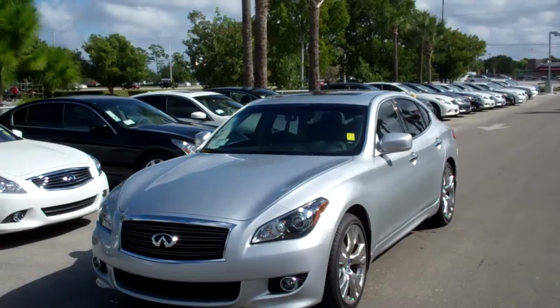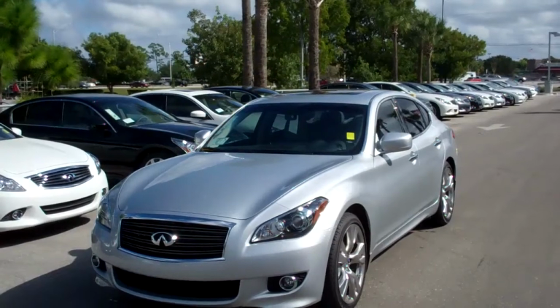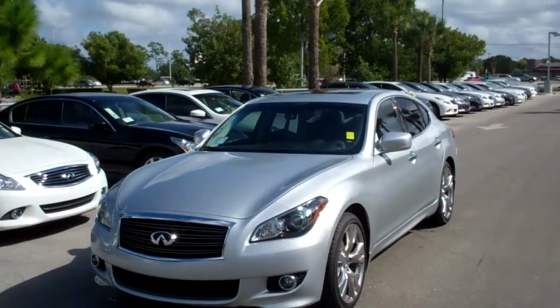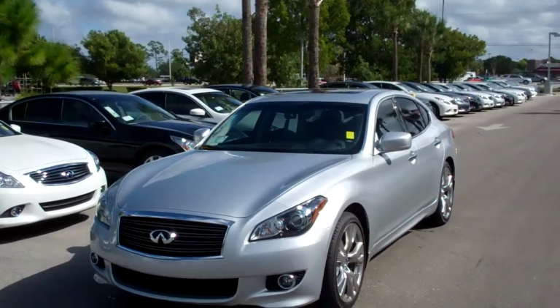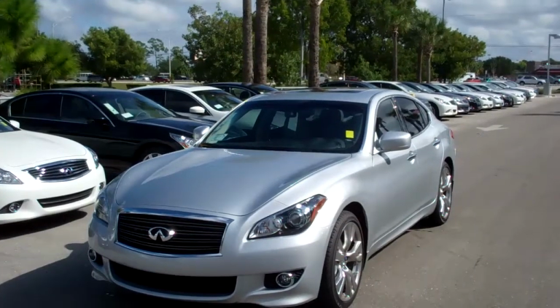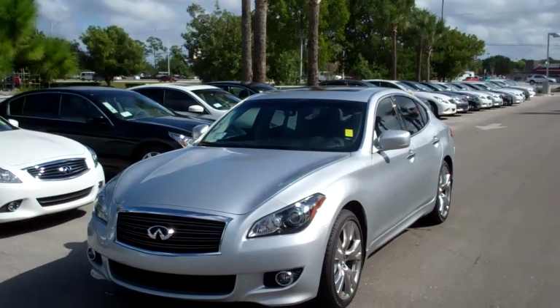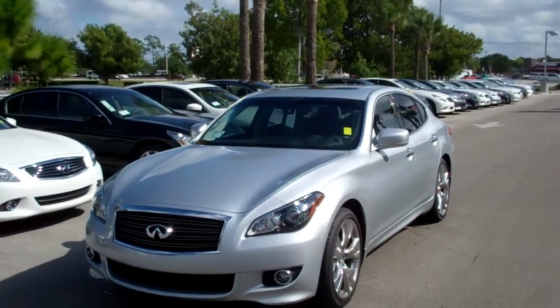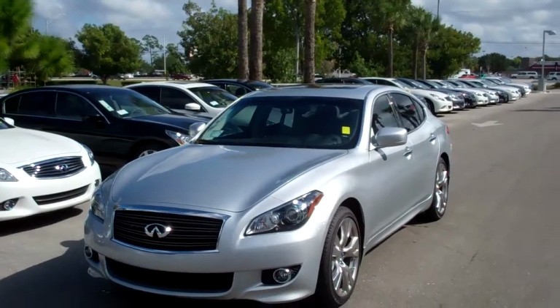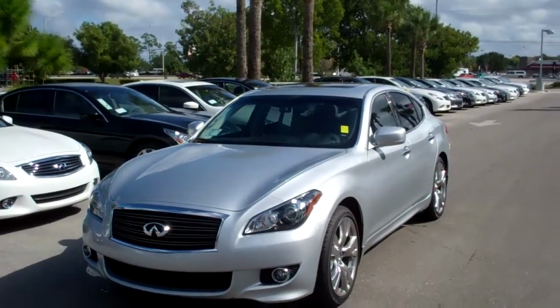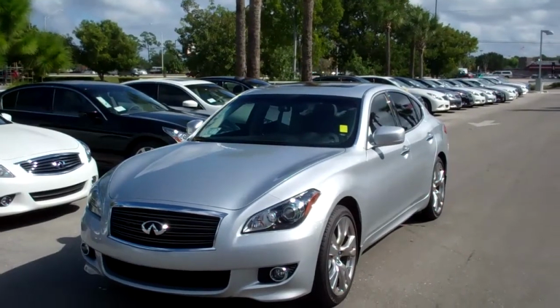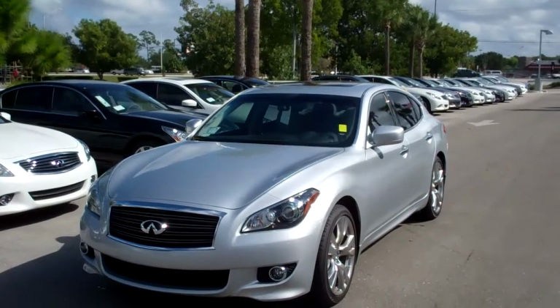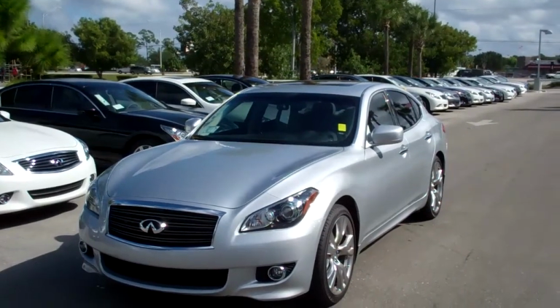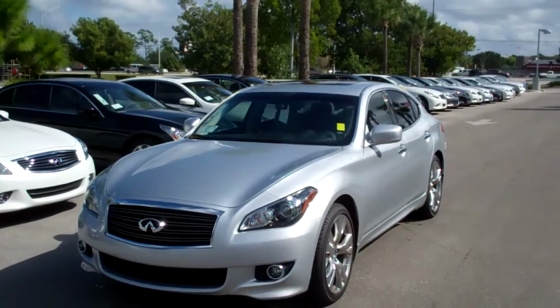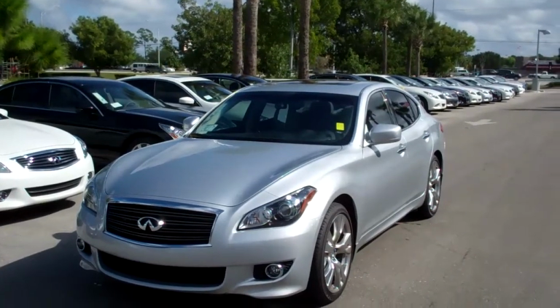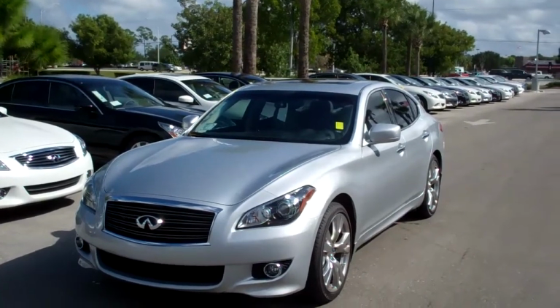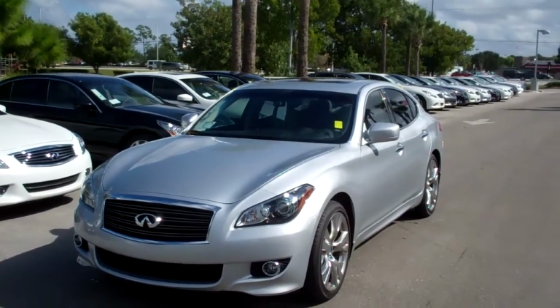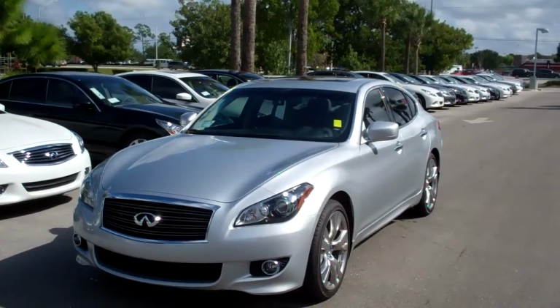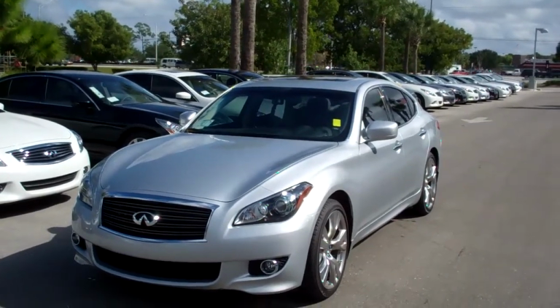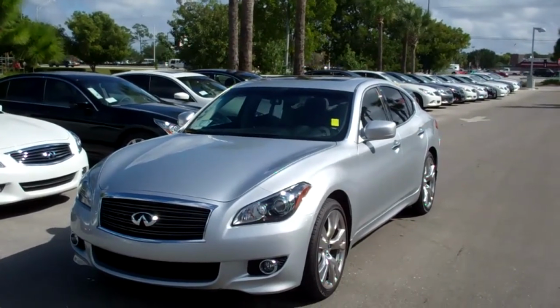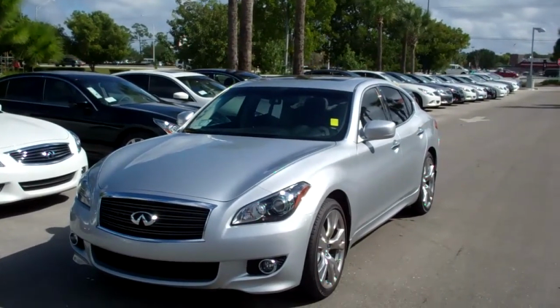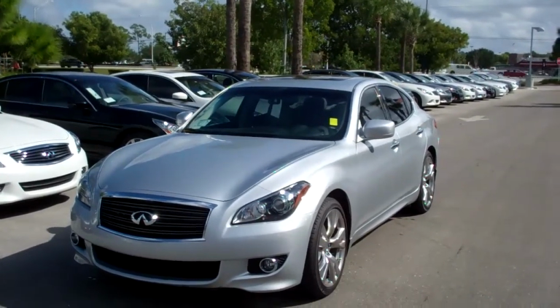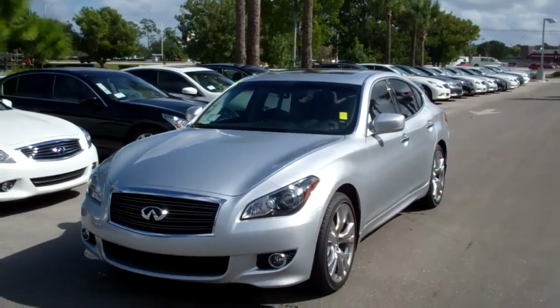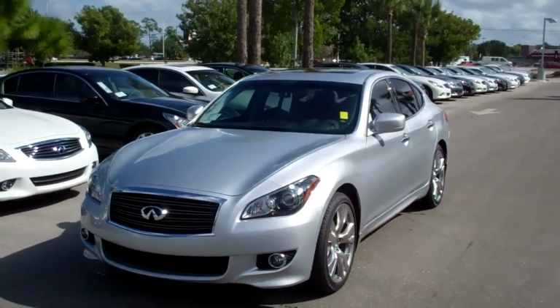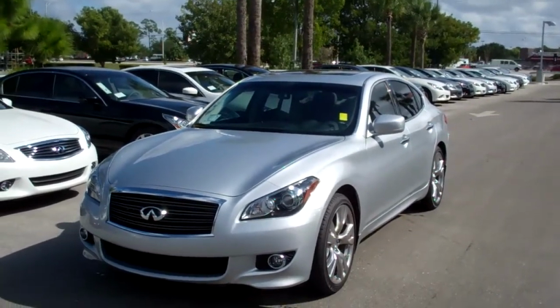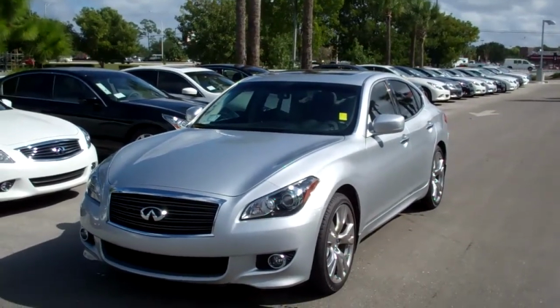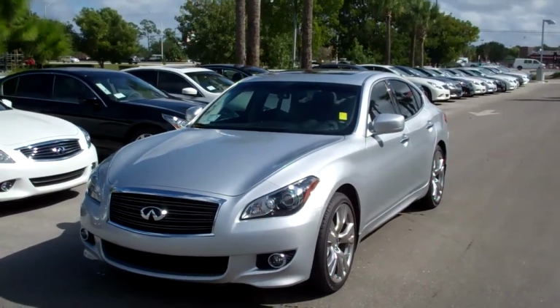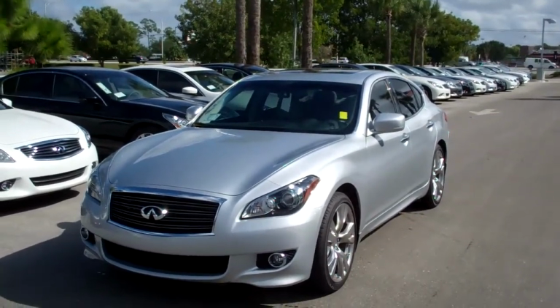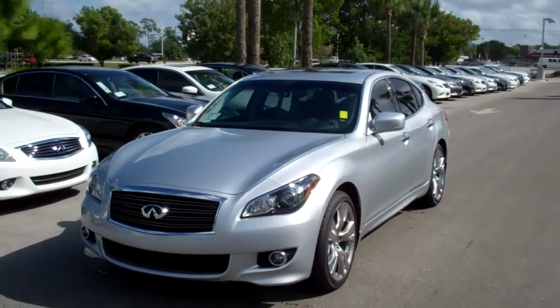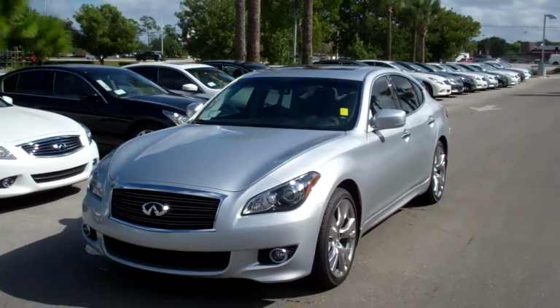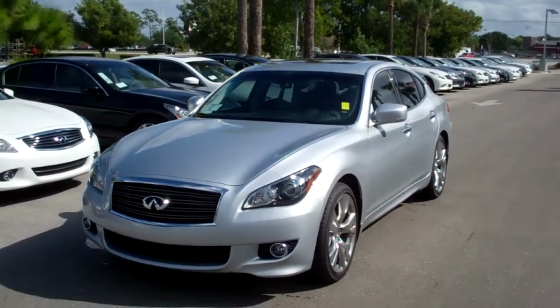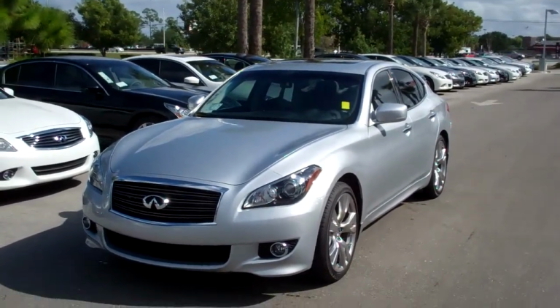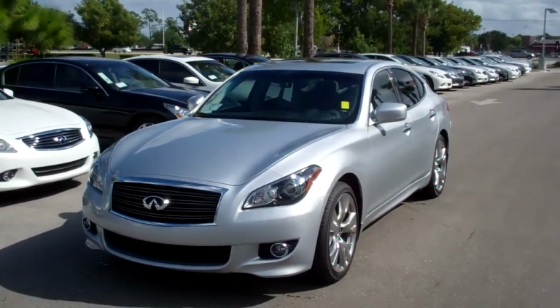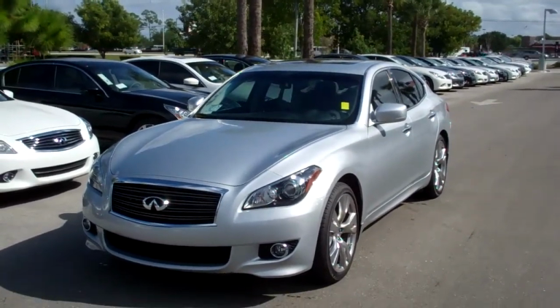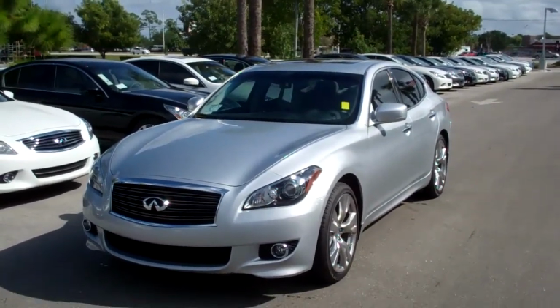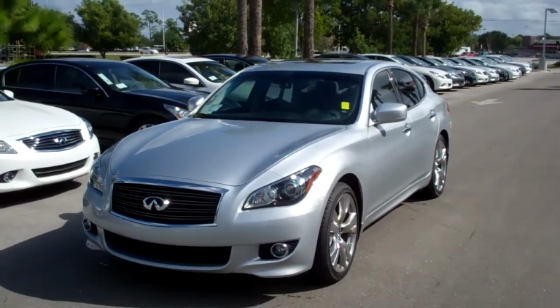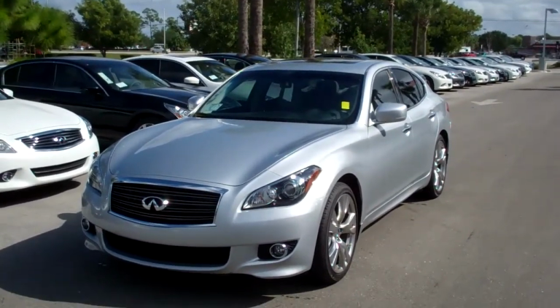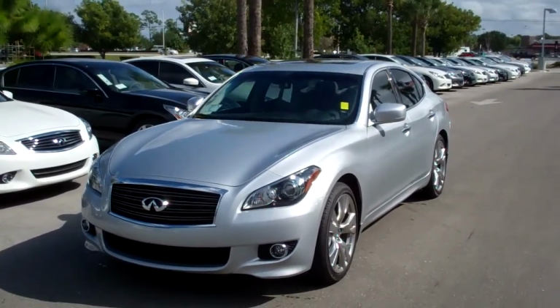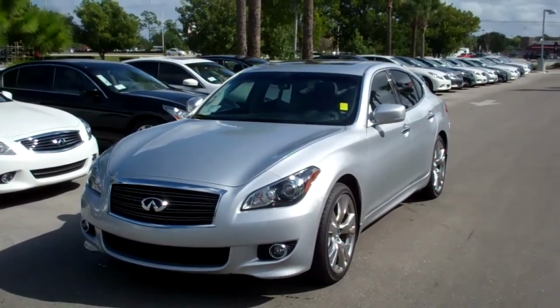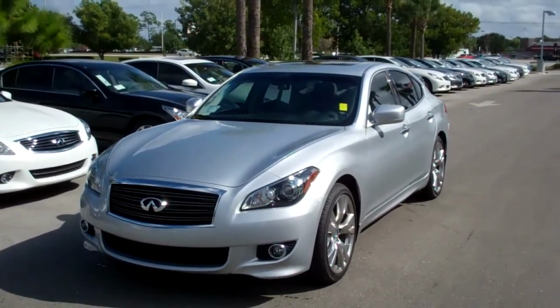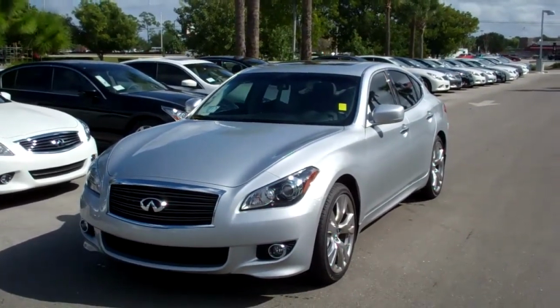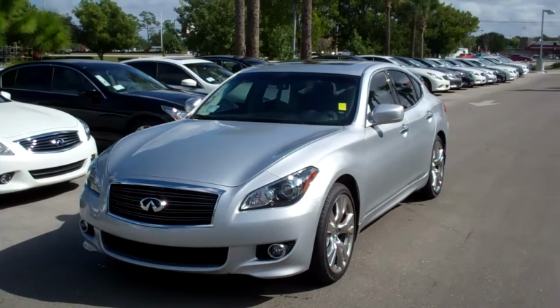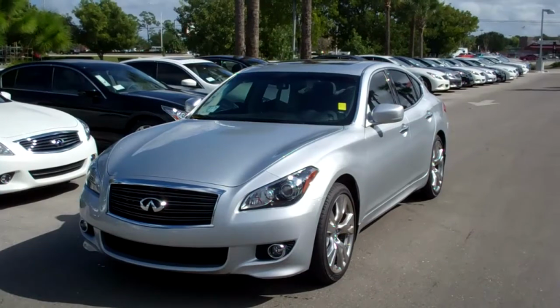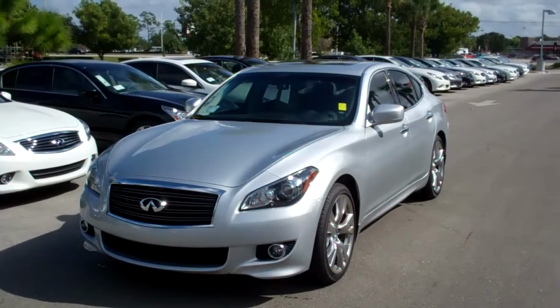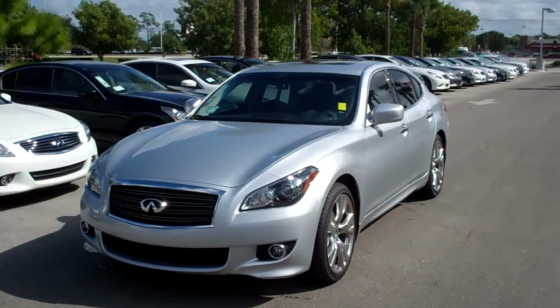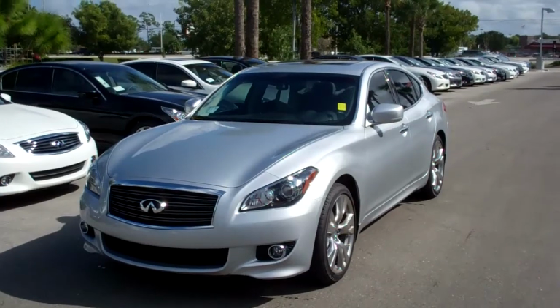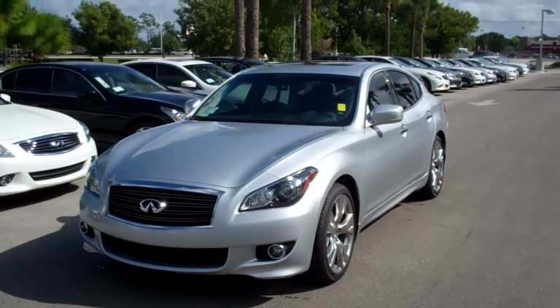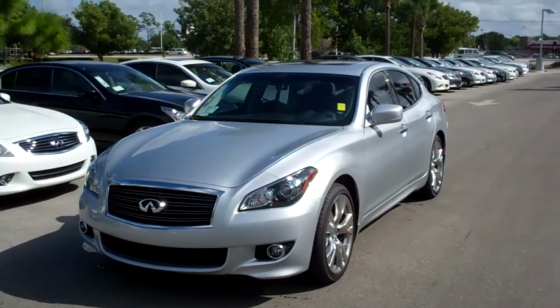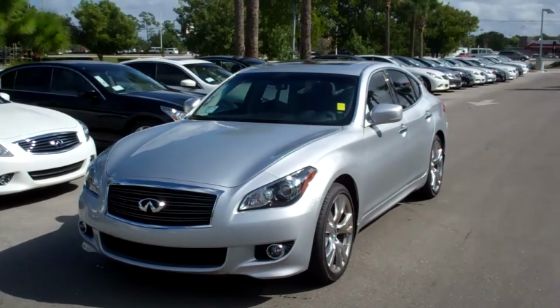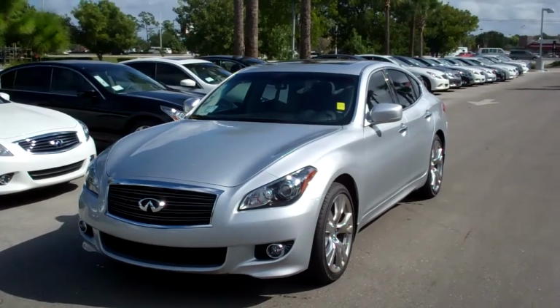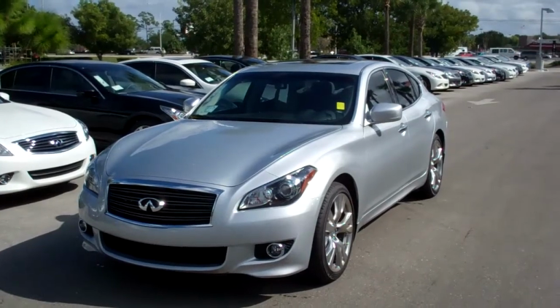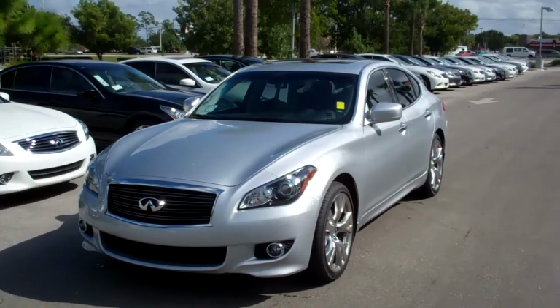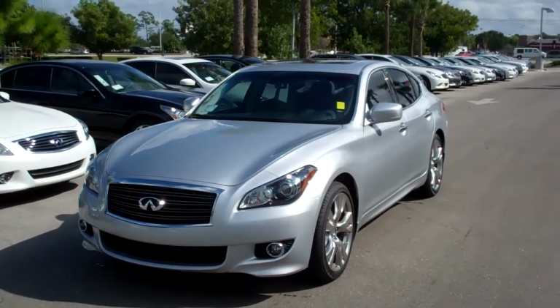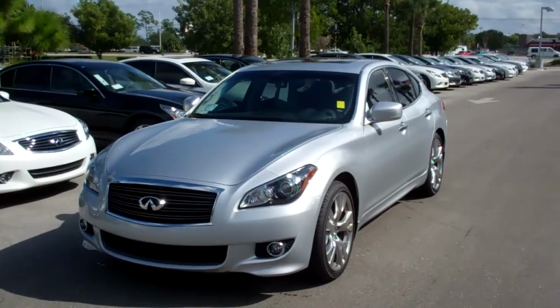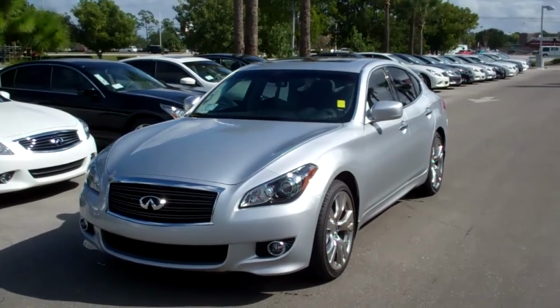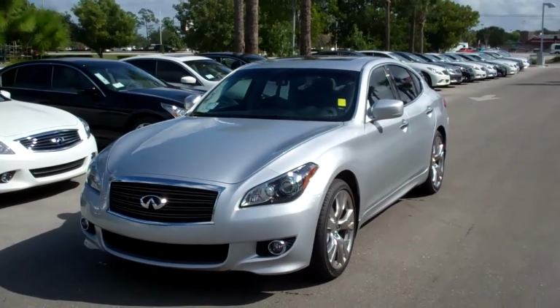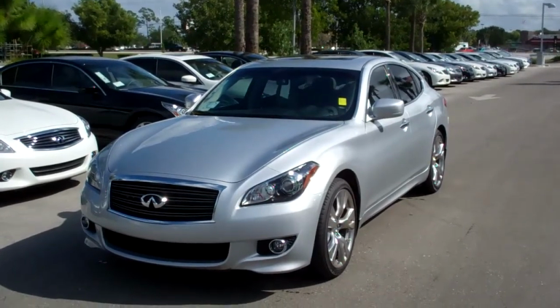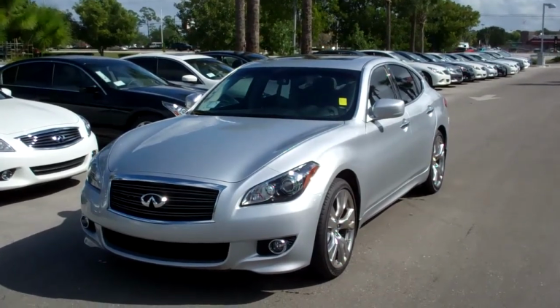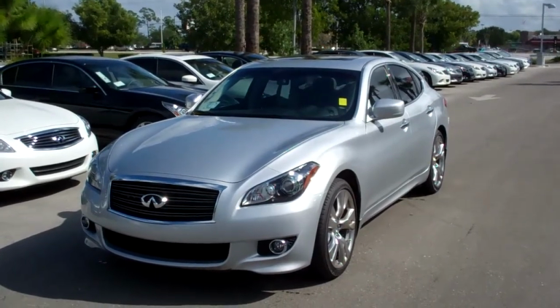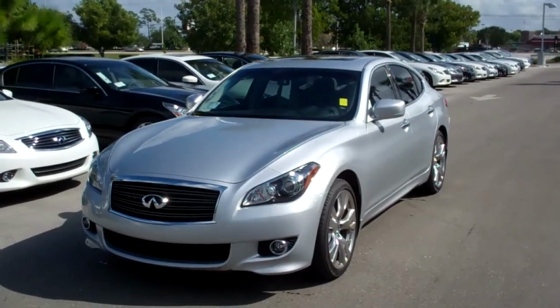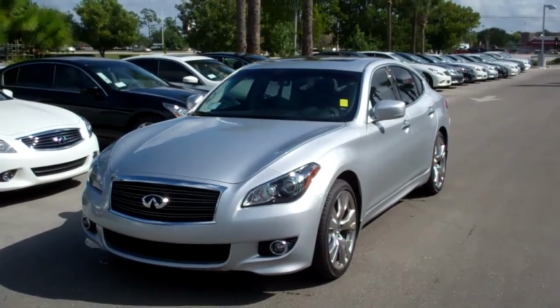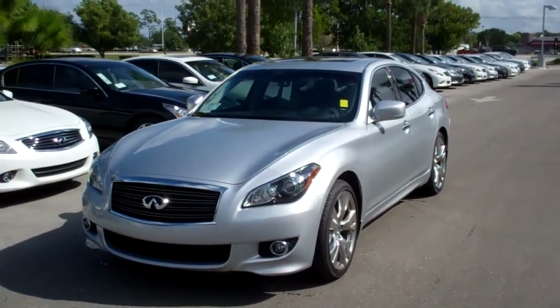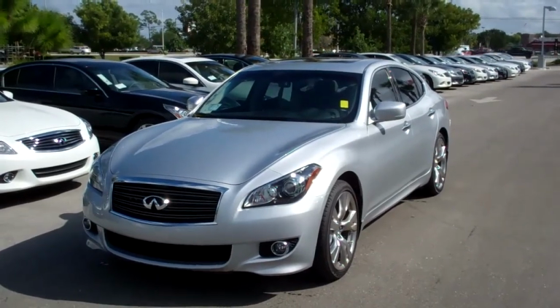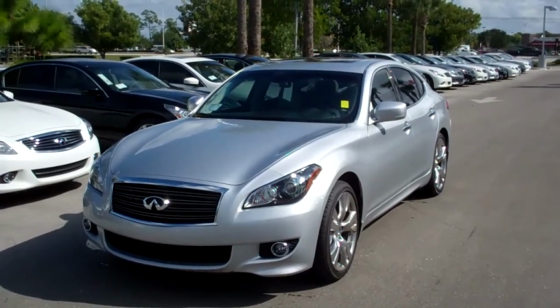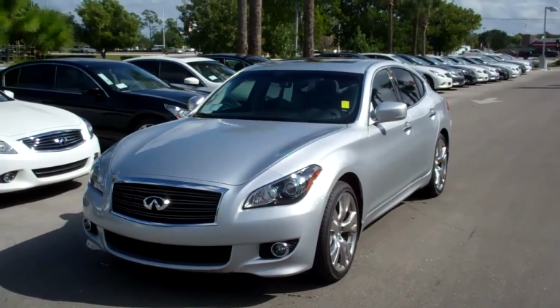Hi, Rob Fontano here from Infiniti of Fort Myers. Let's take a closer look at the 2012 Infiniti M37S.